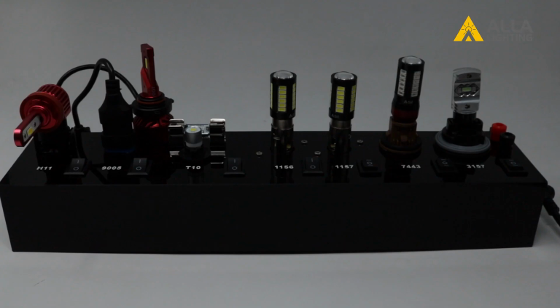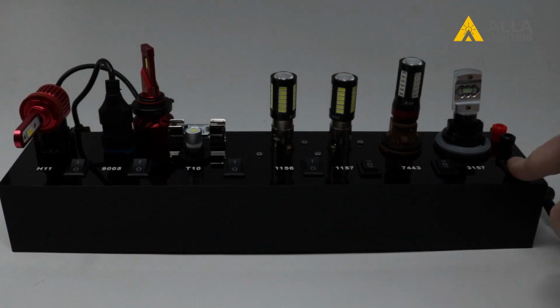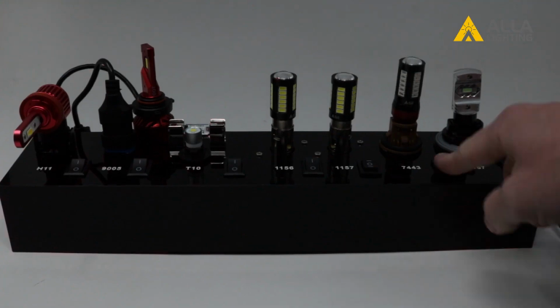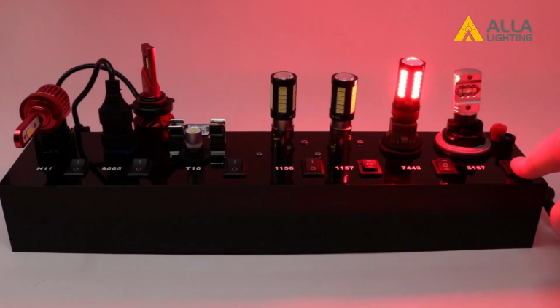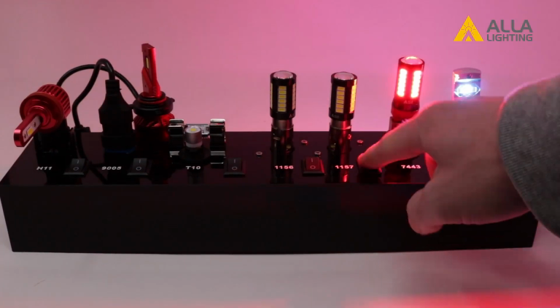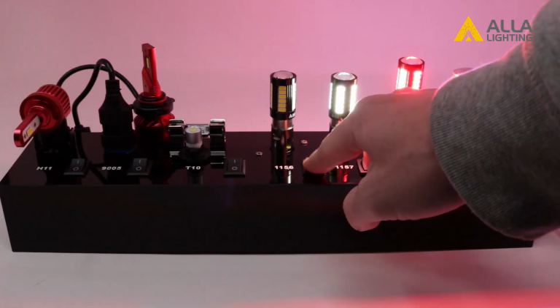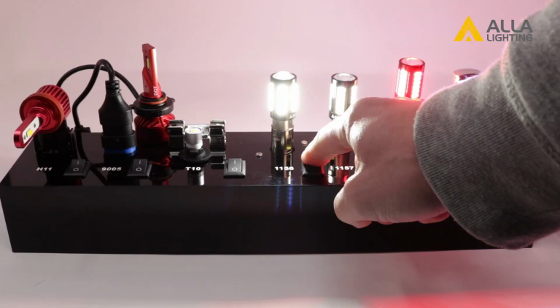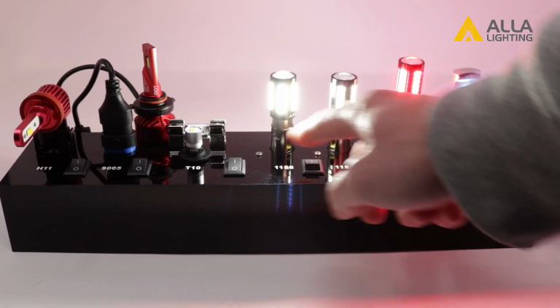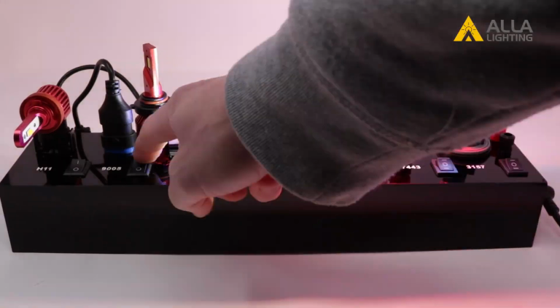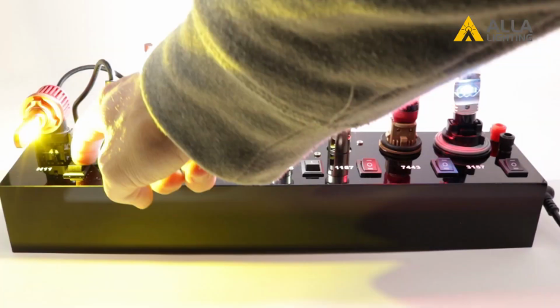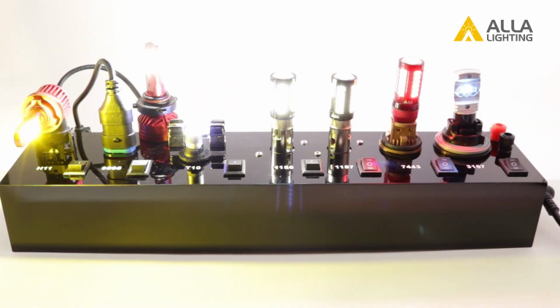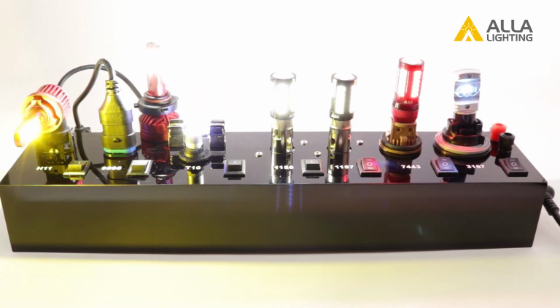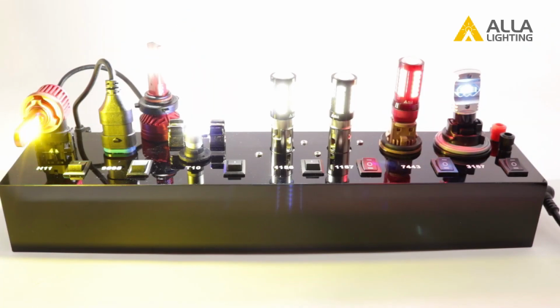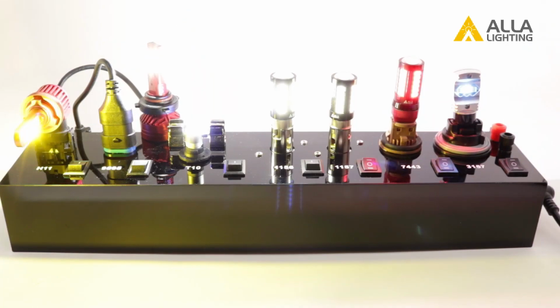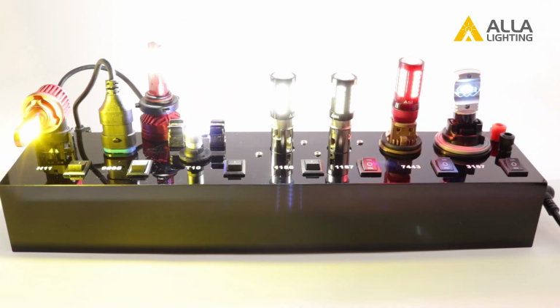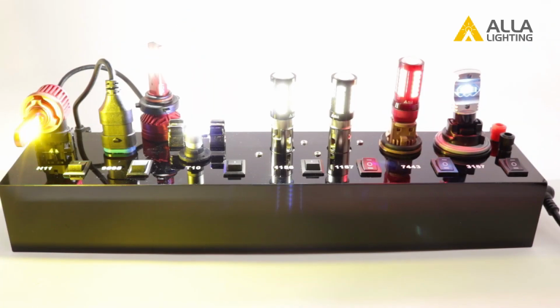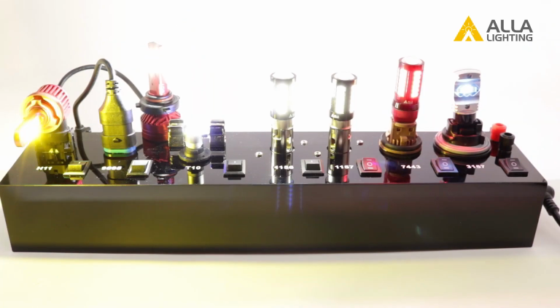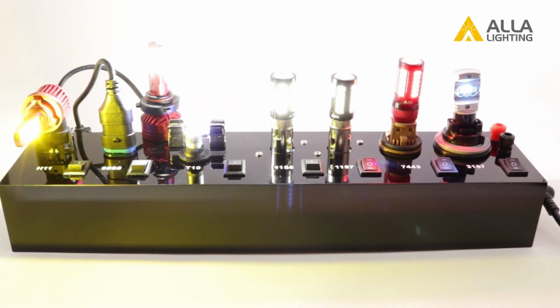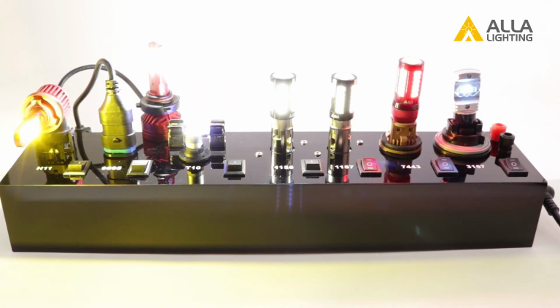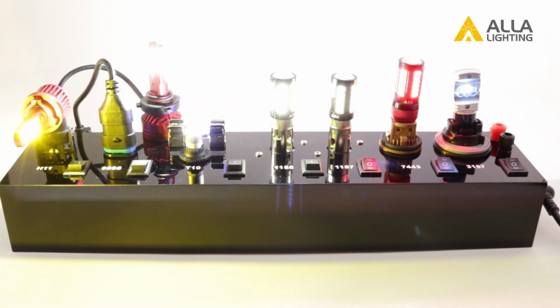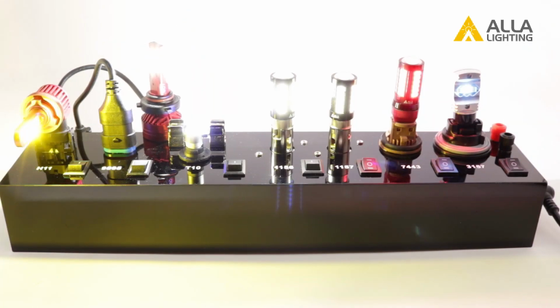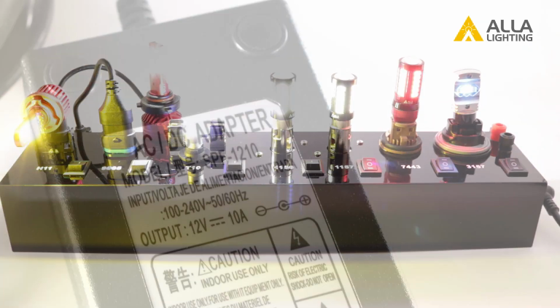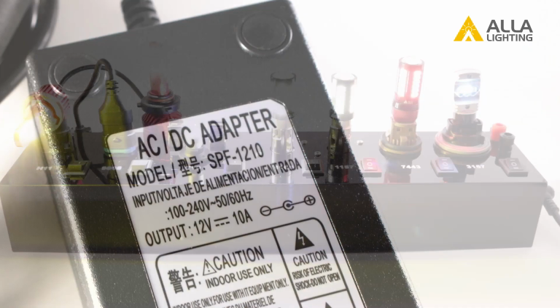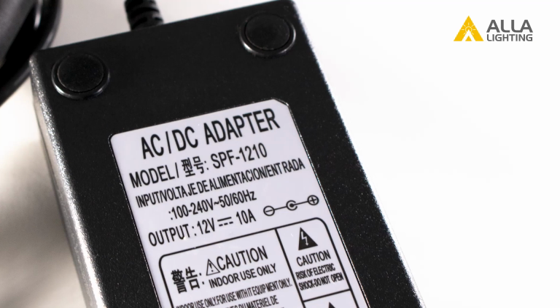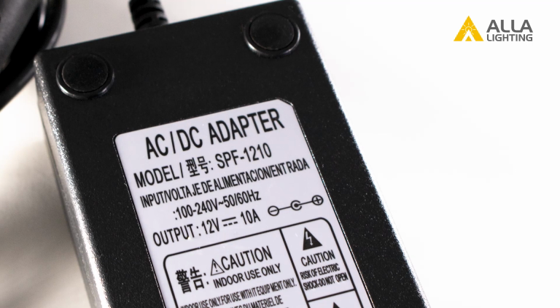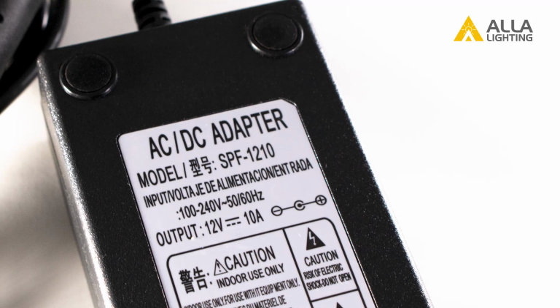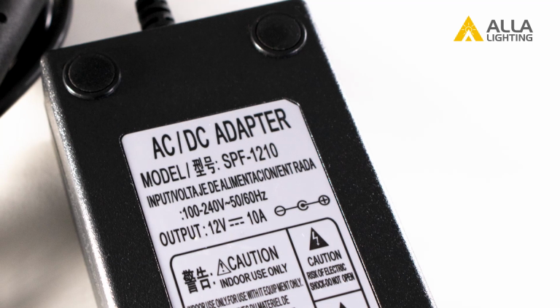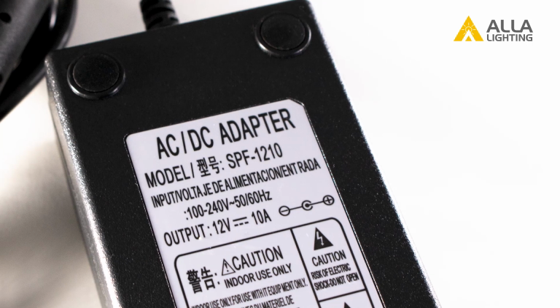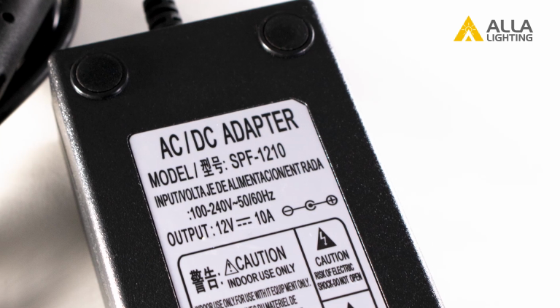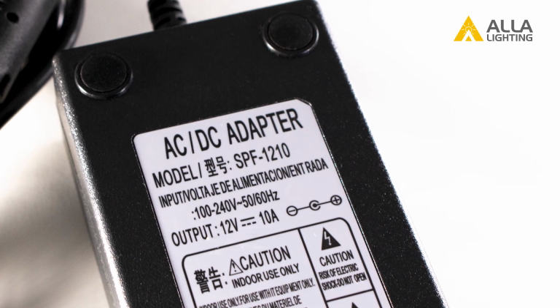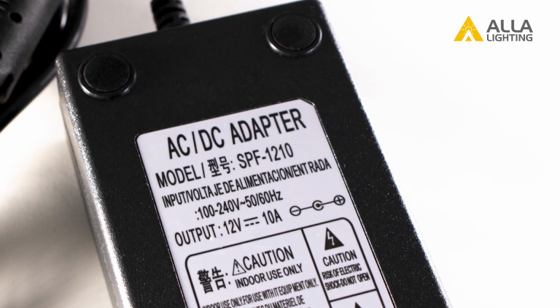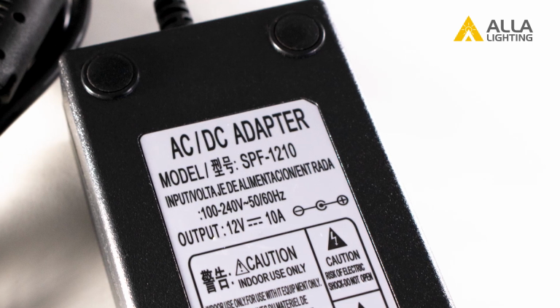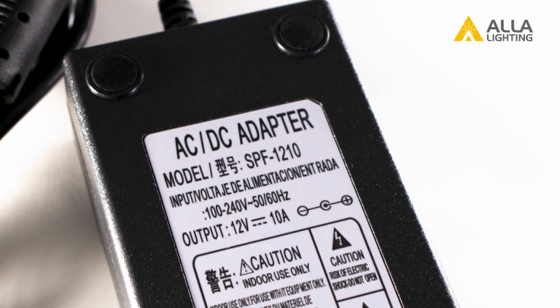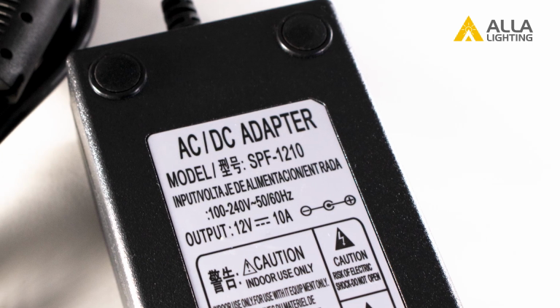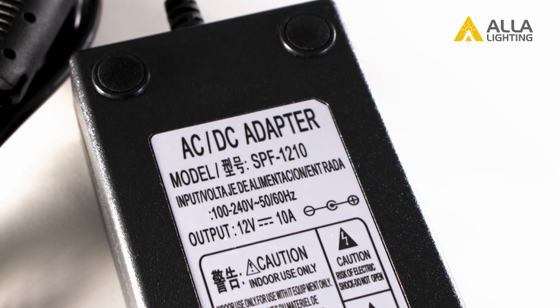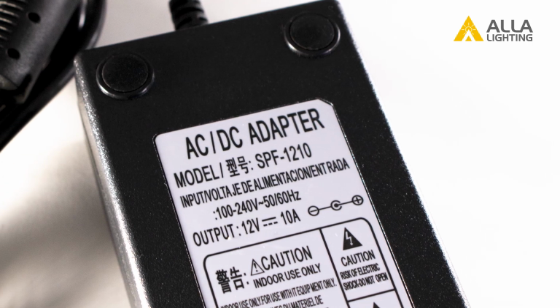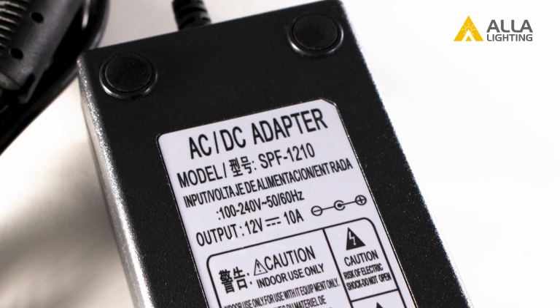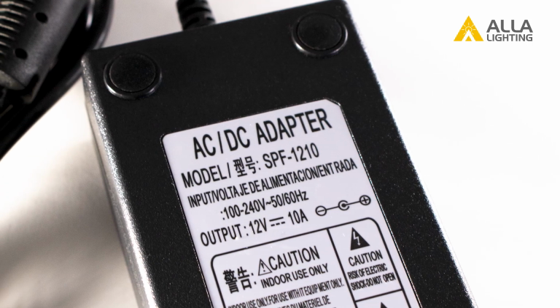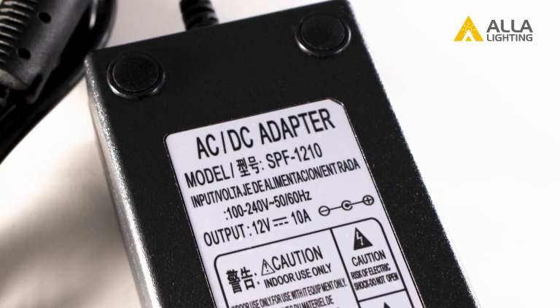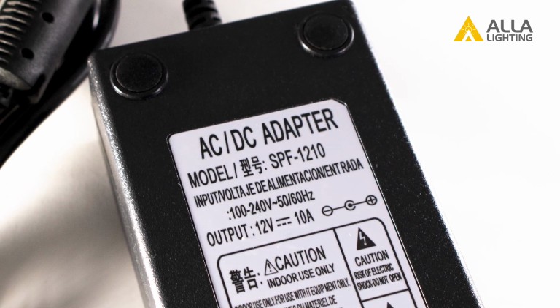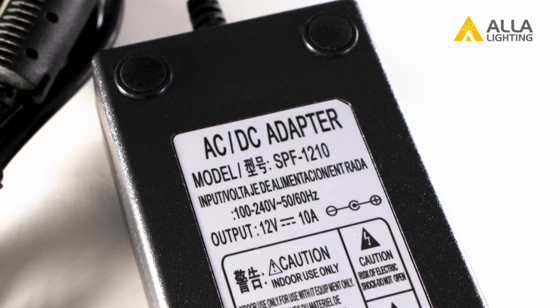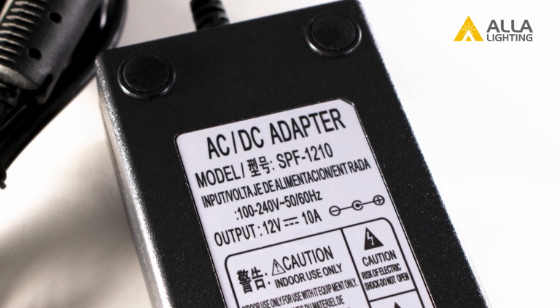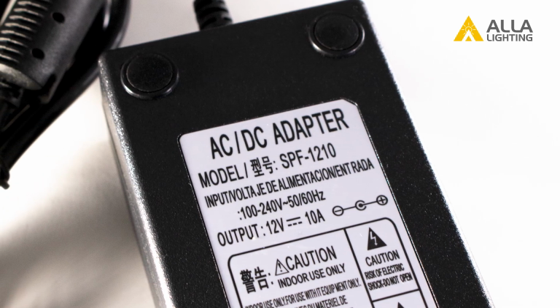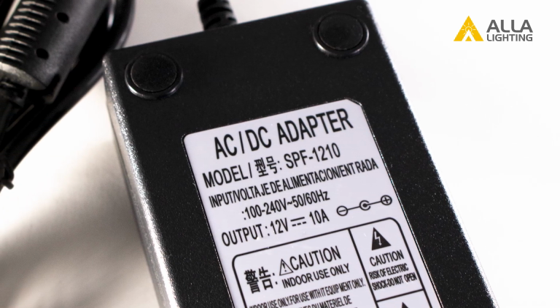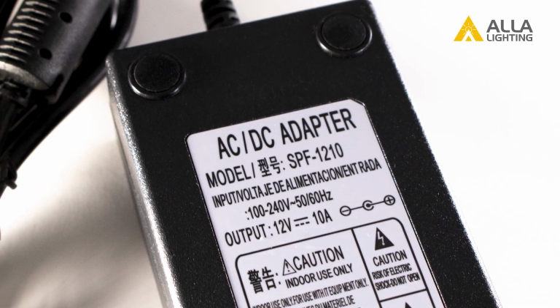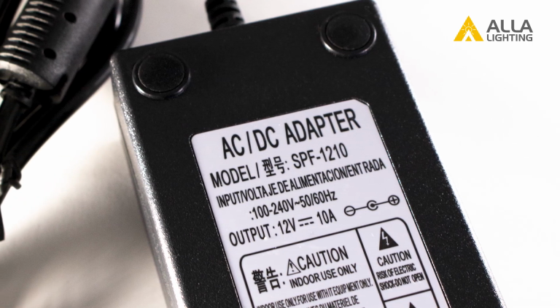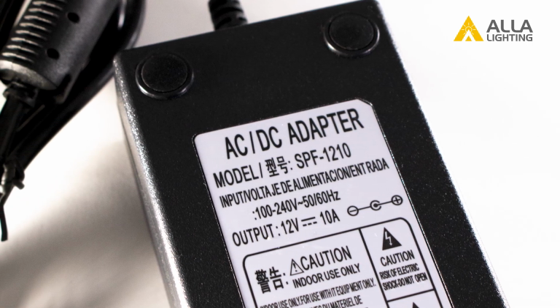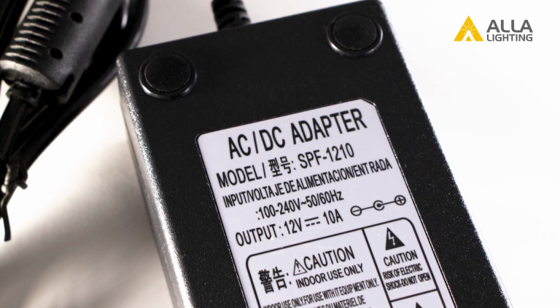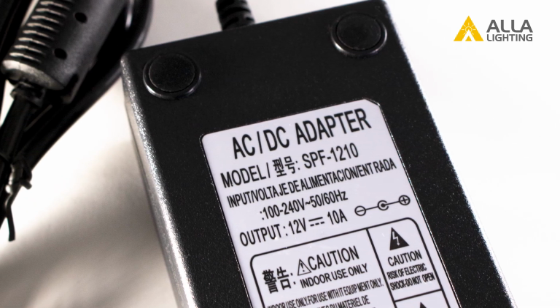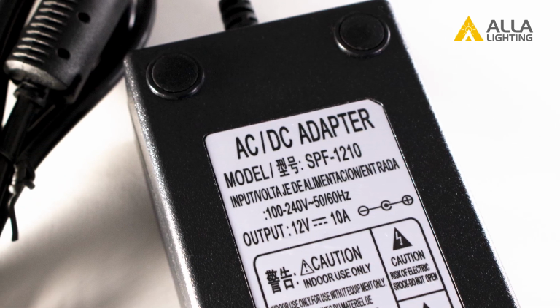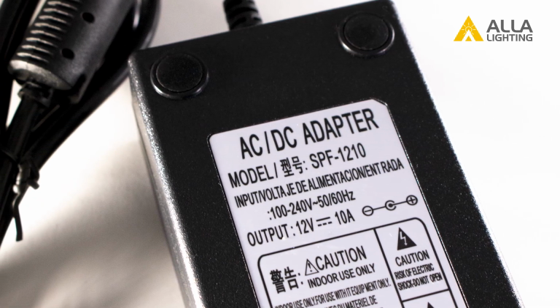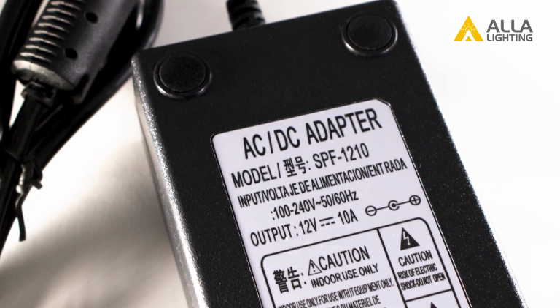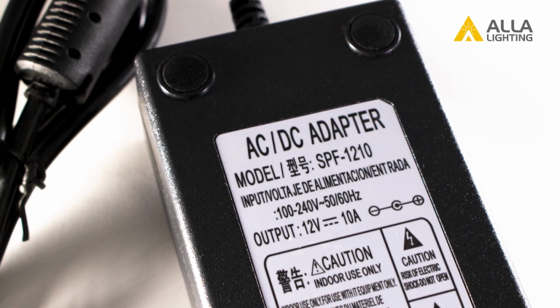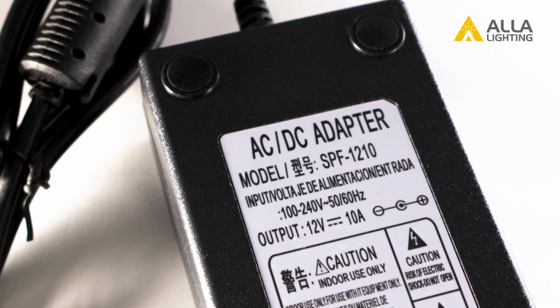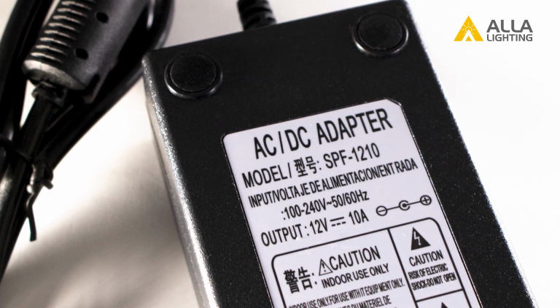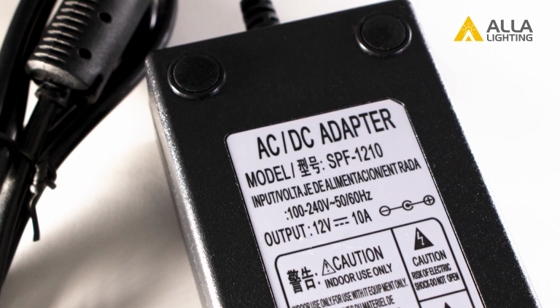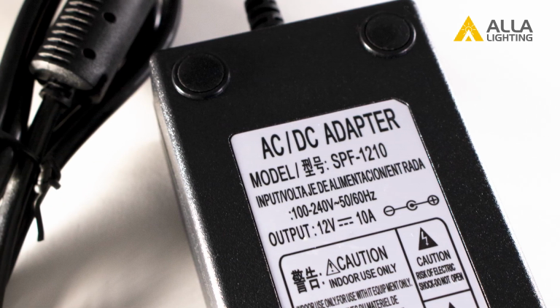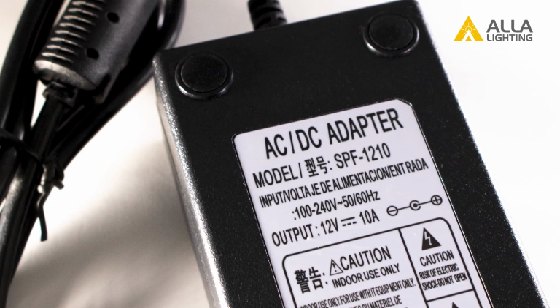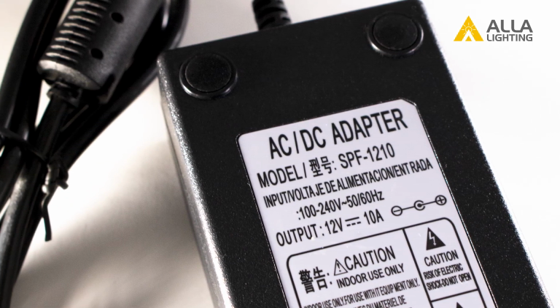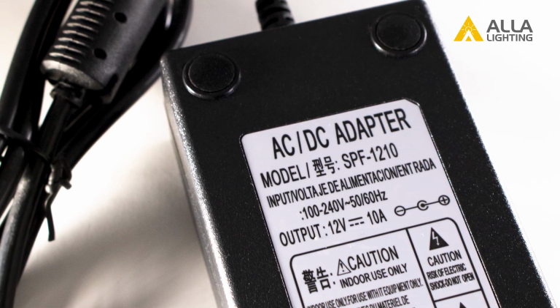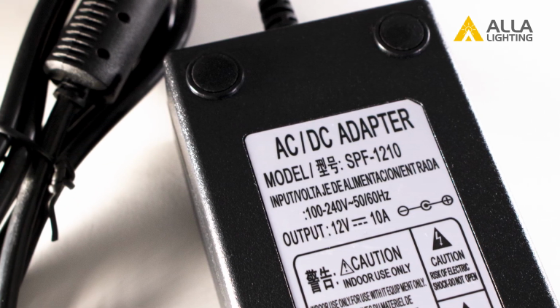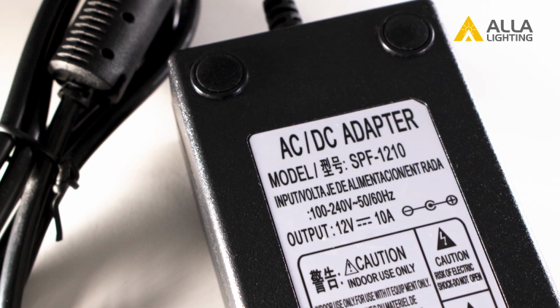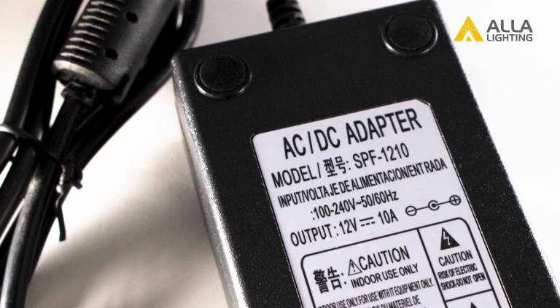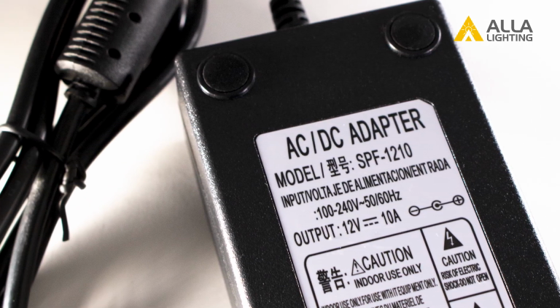With a sturdy design and a heavy-duty power input, each display socket is plug-and-play for each type of bulb.